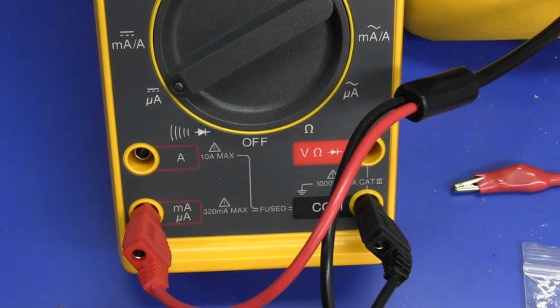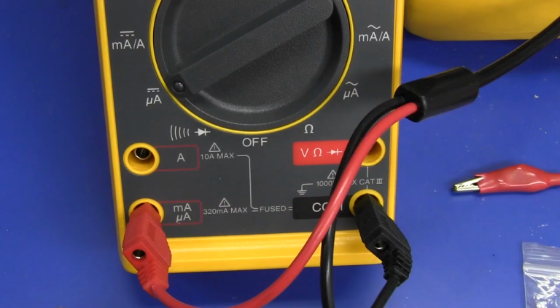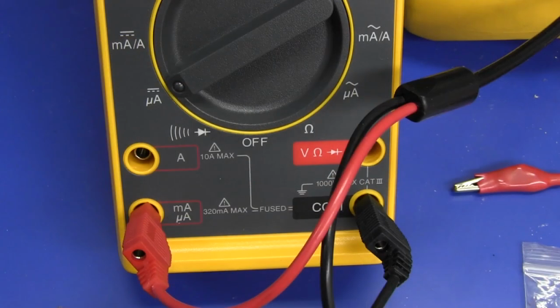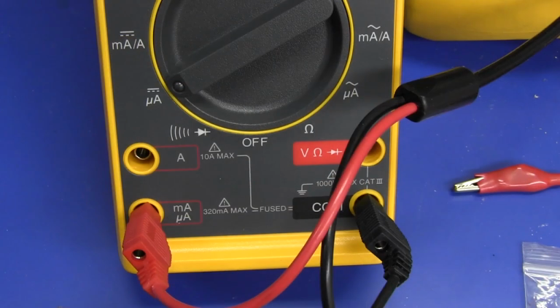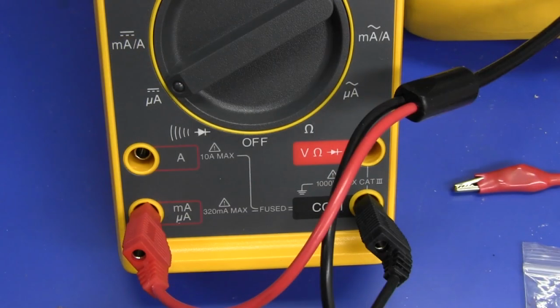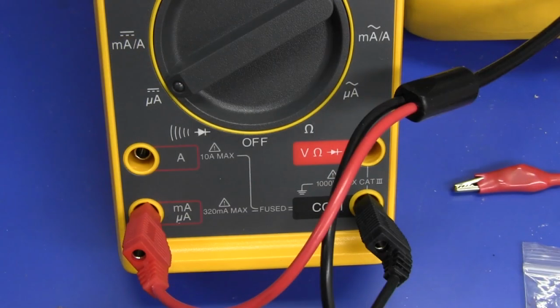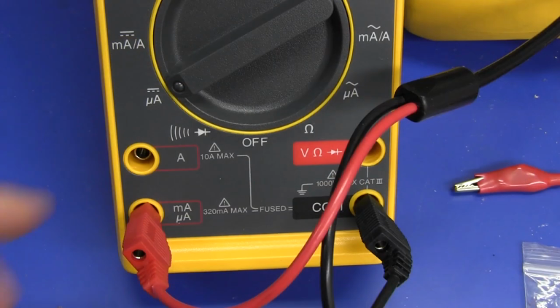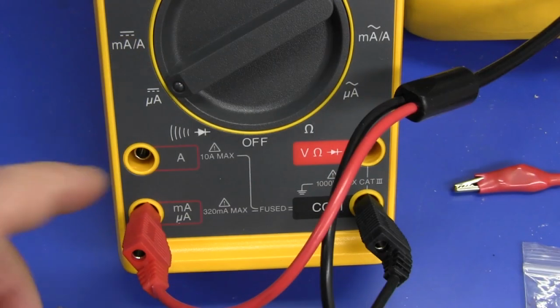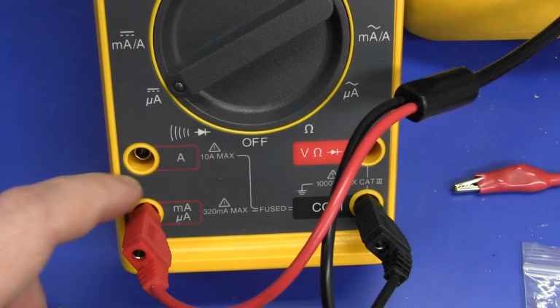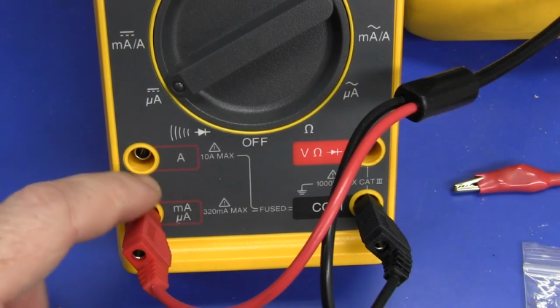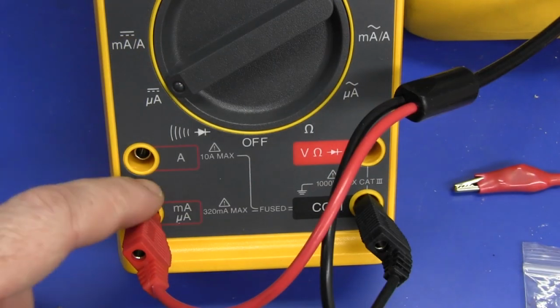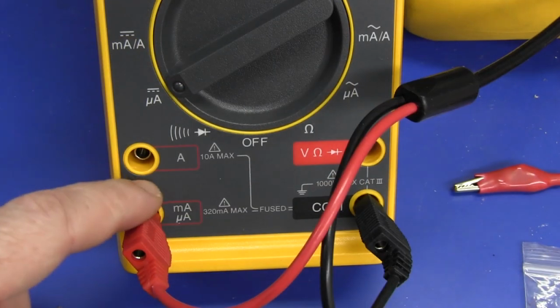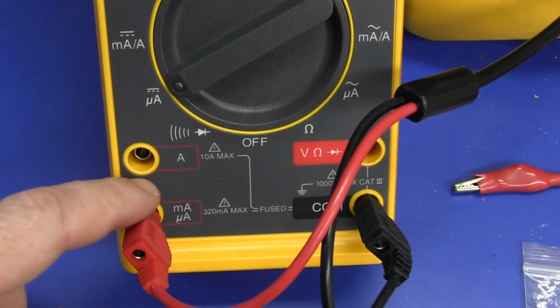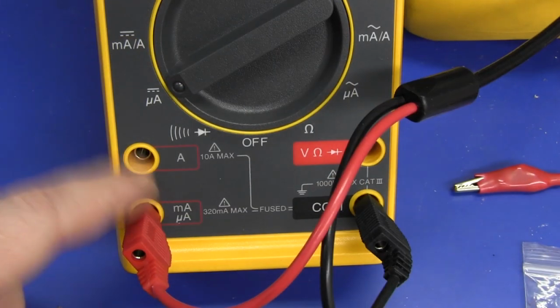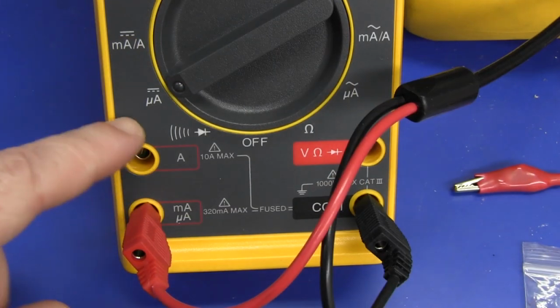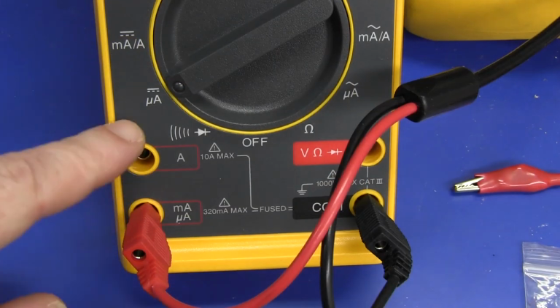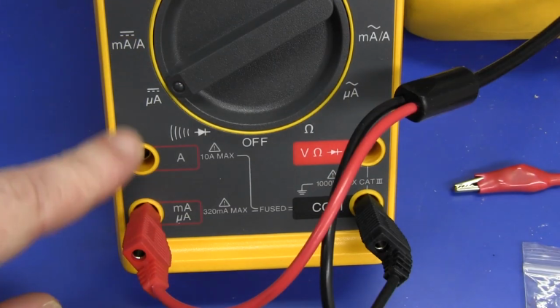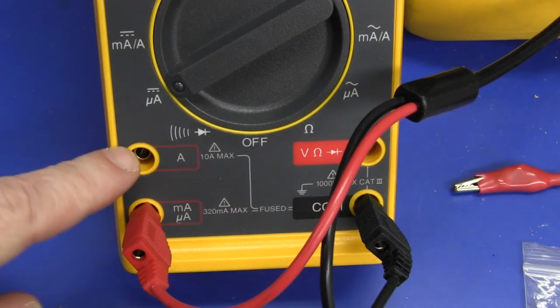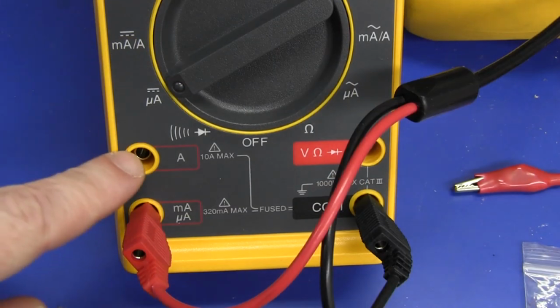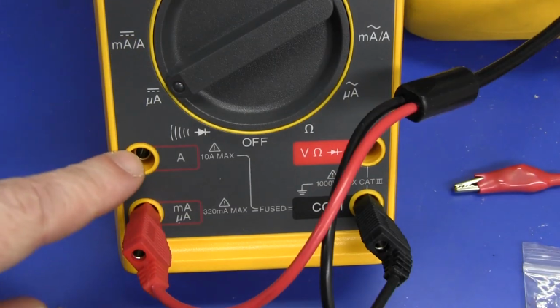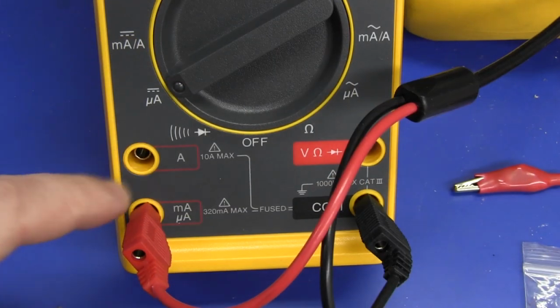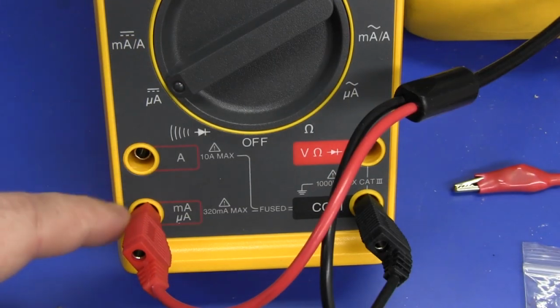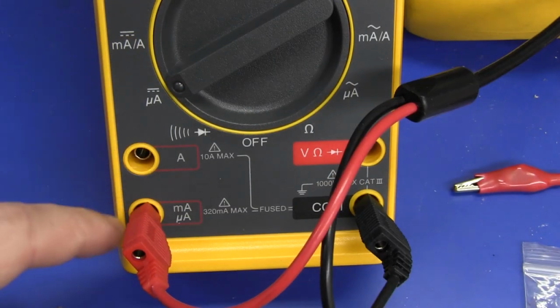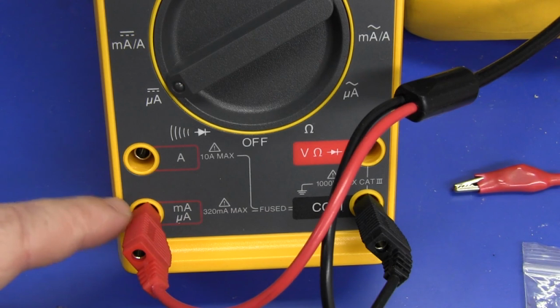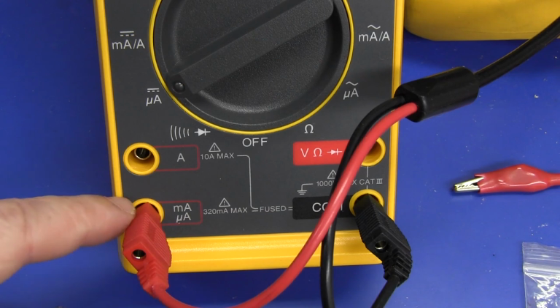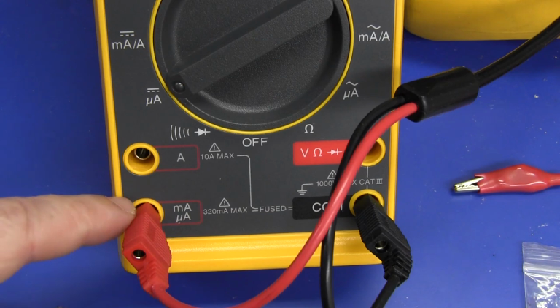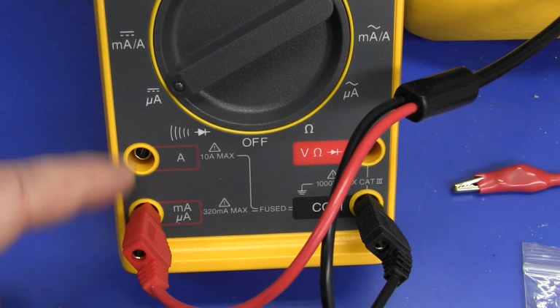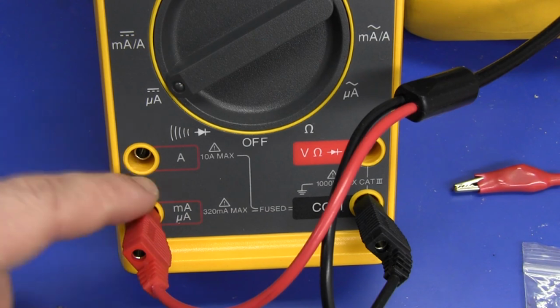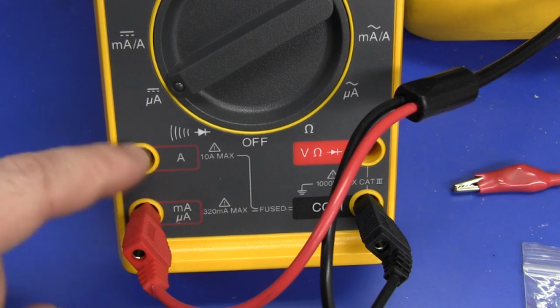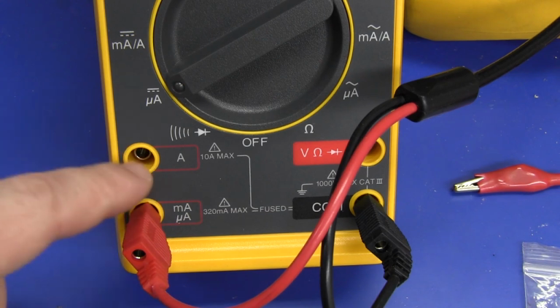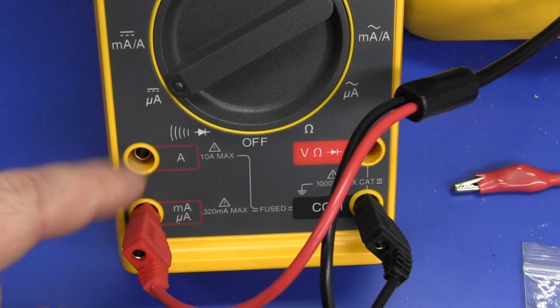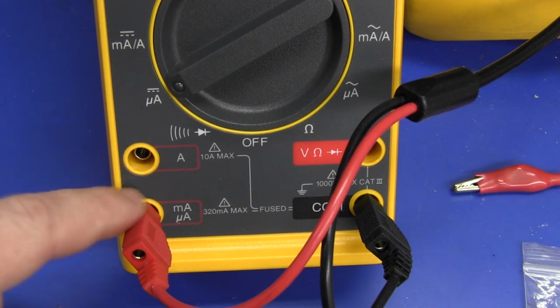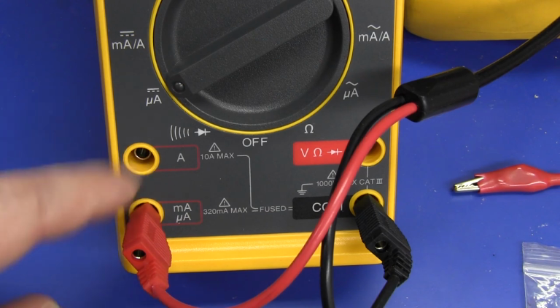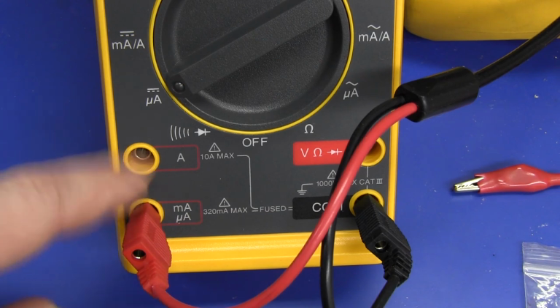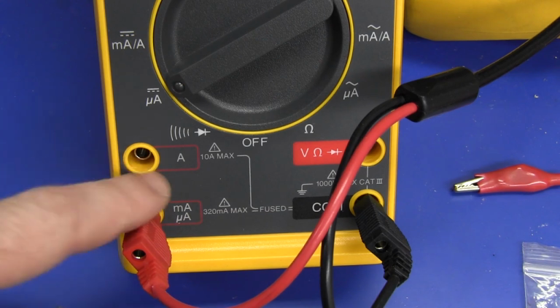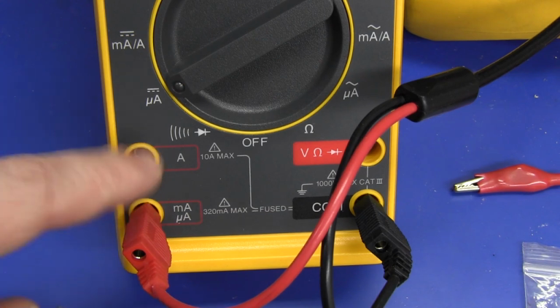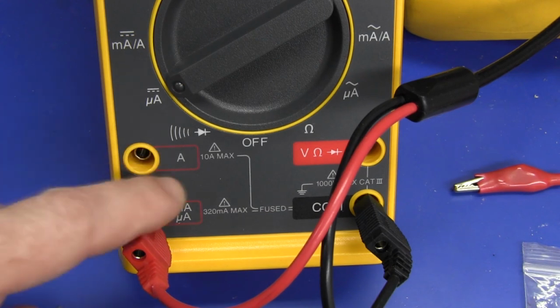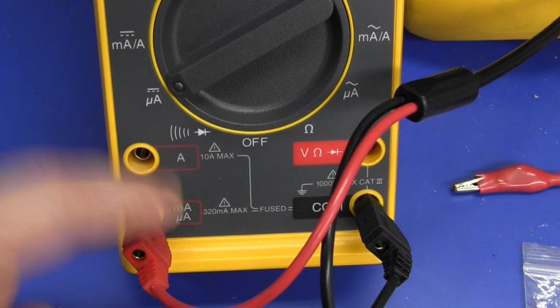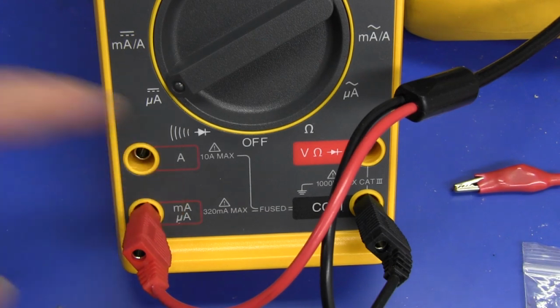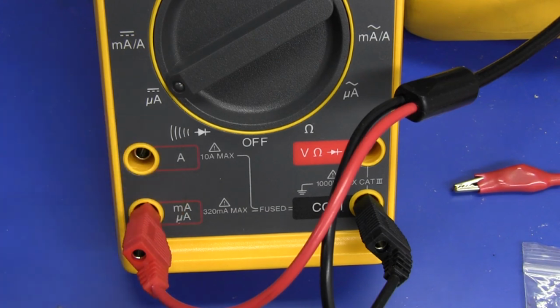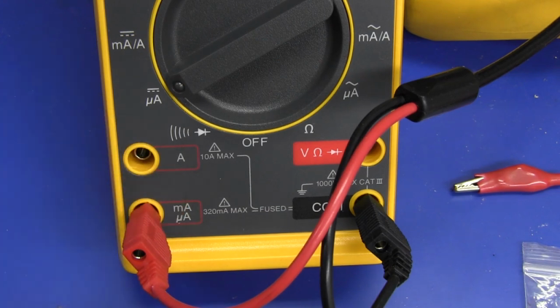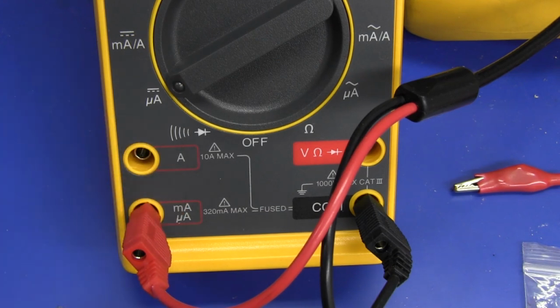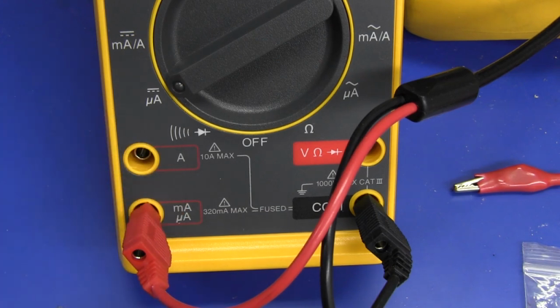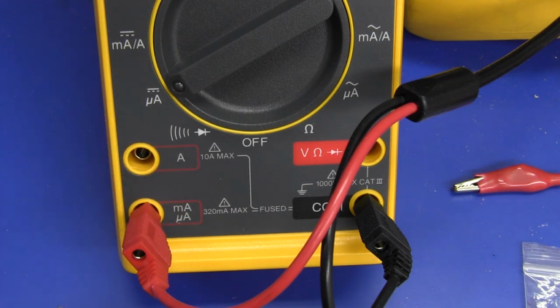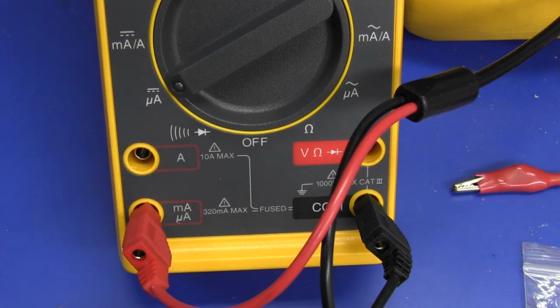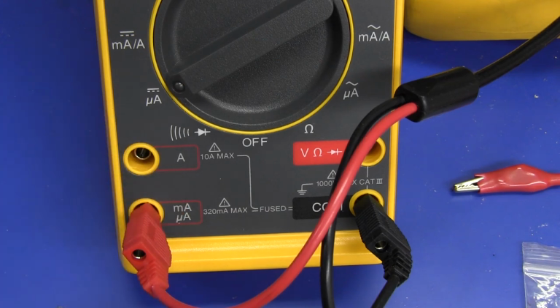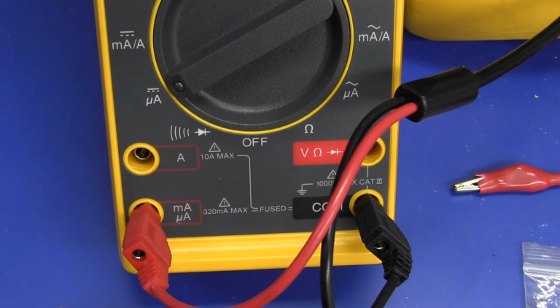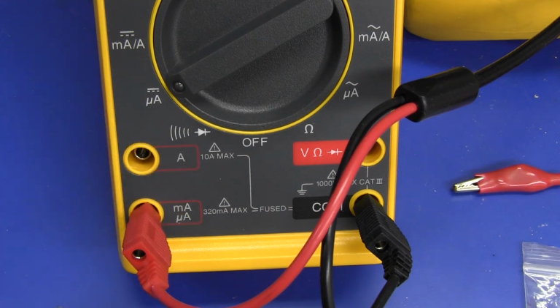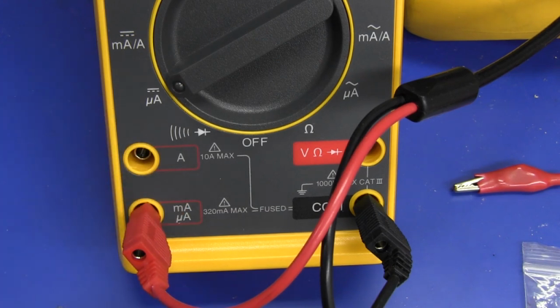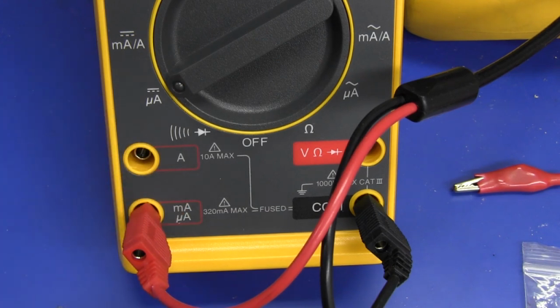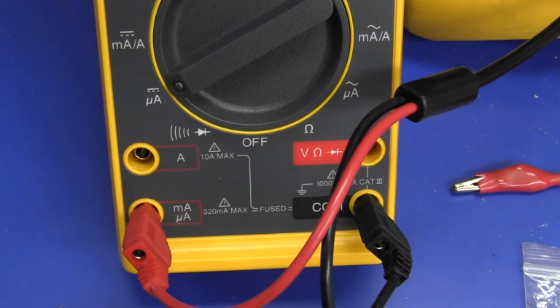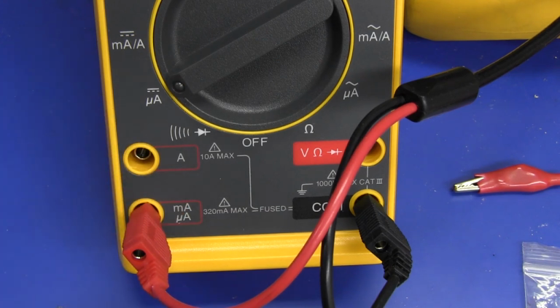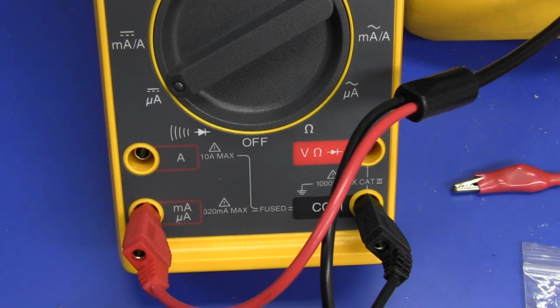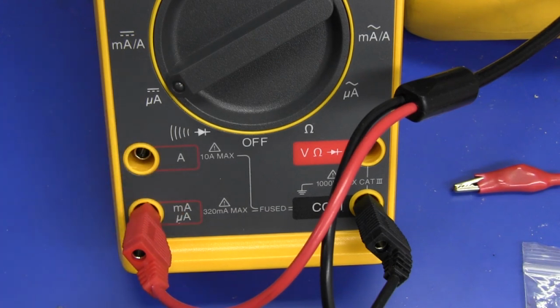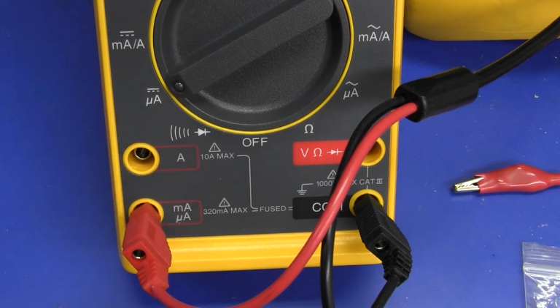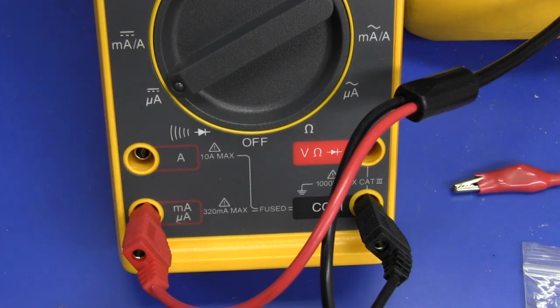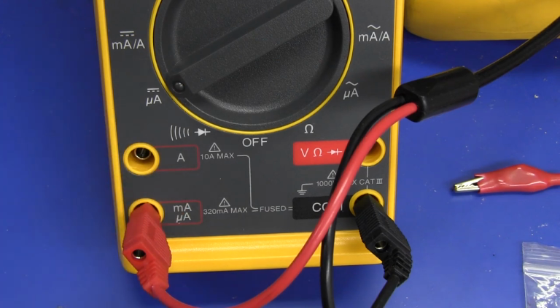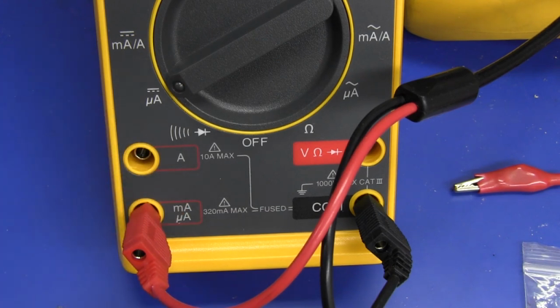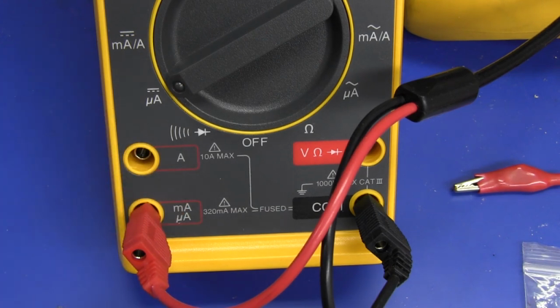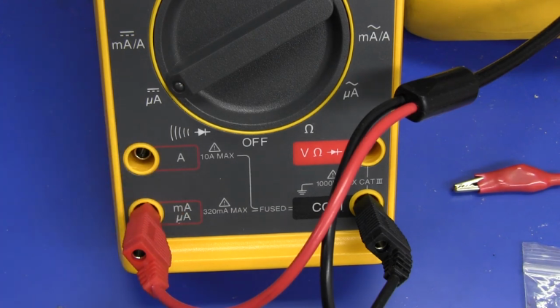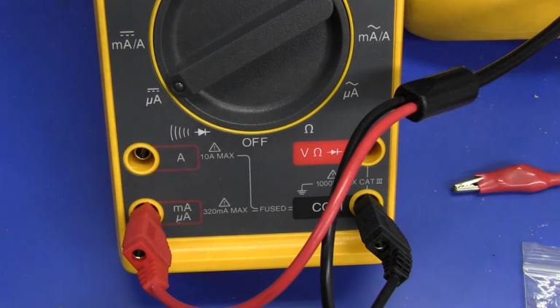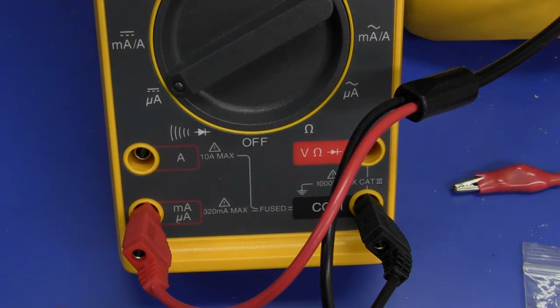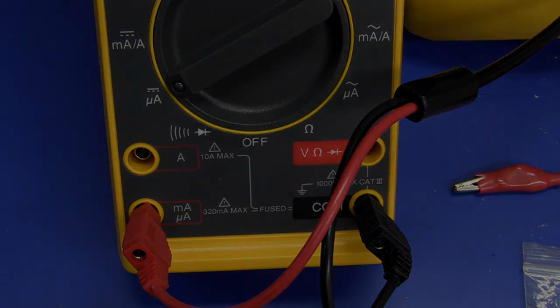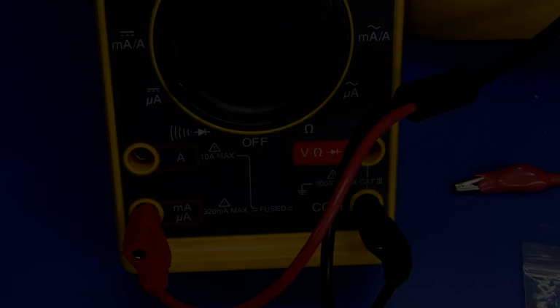Just another thing it doesn't have — no input jack alert for amps. None of that fancy modern stuff.